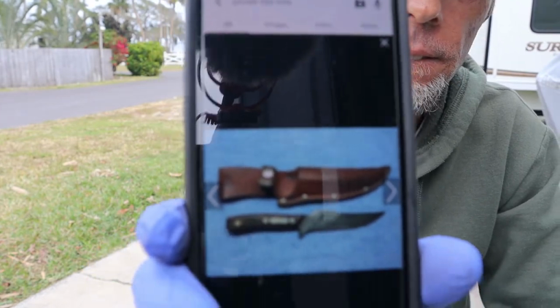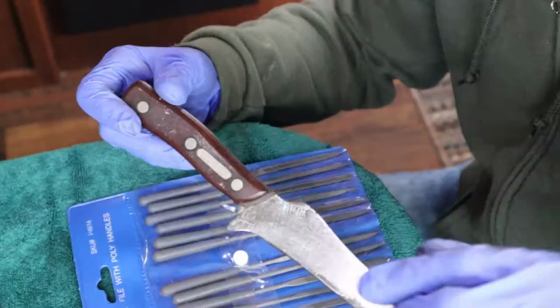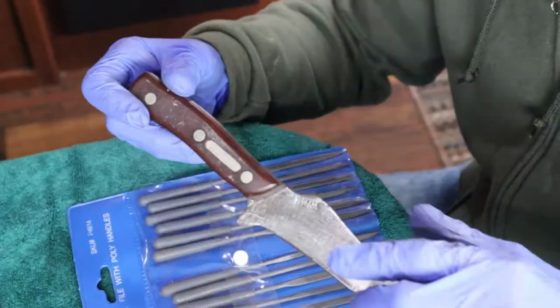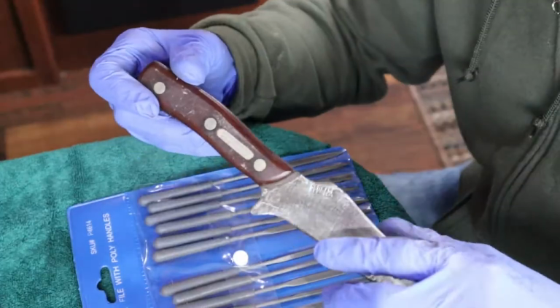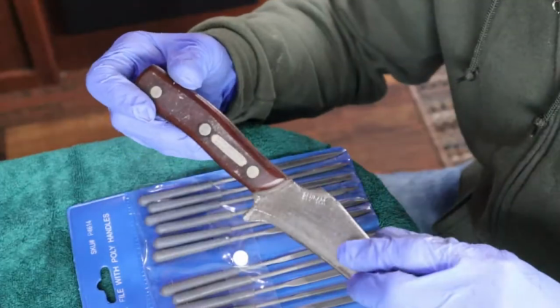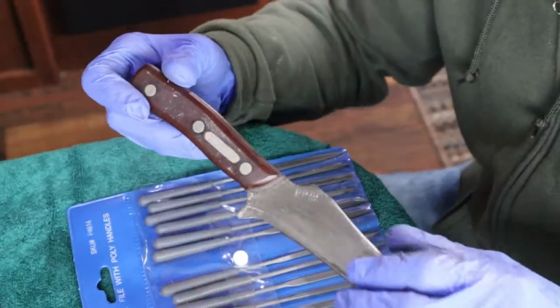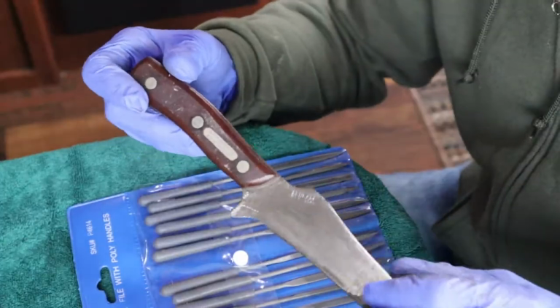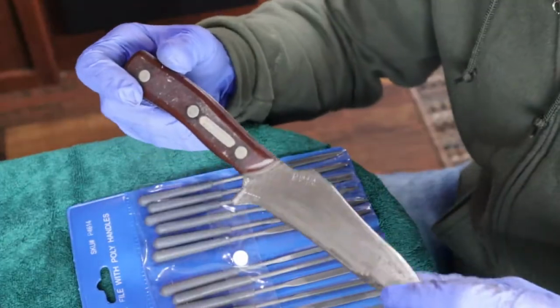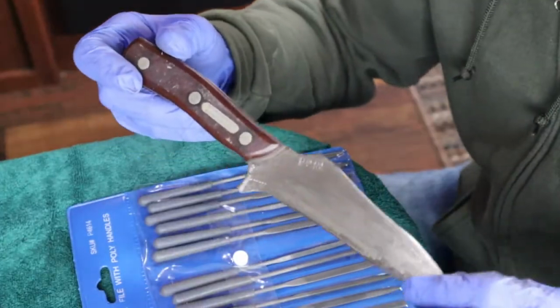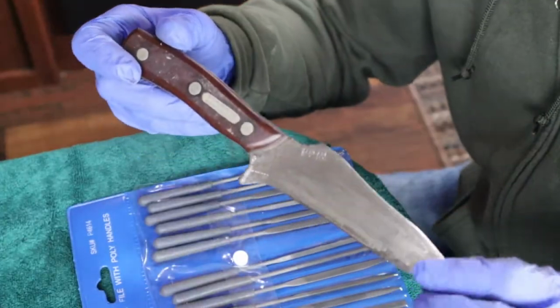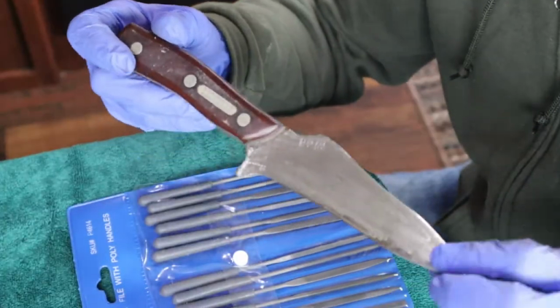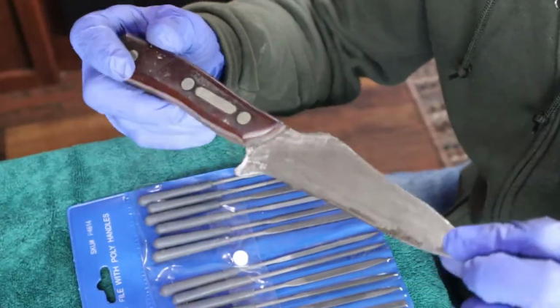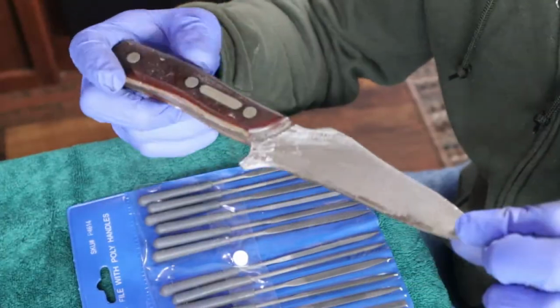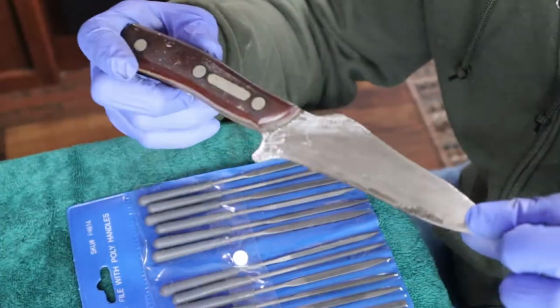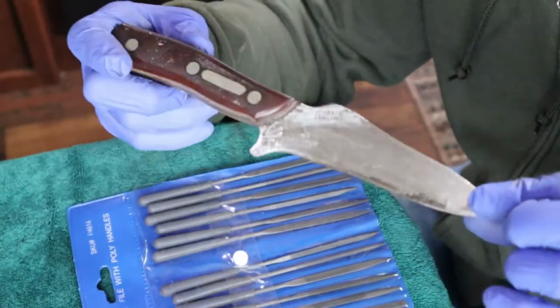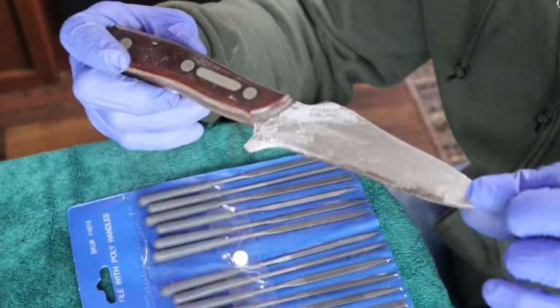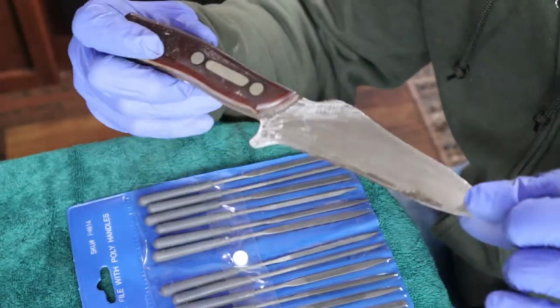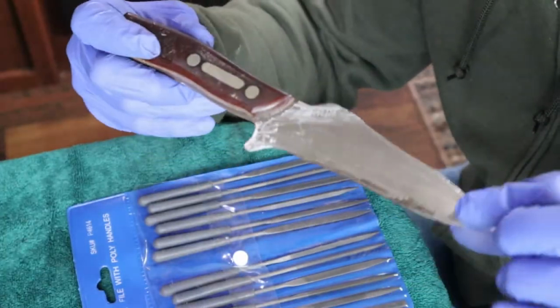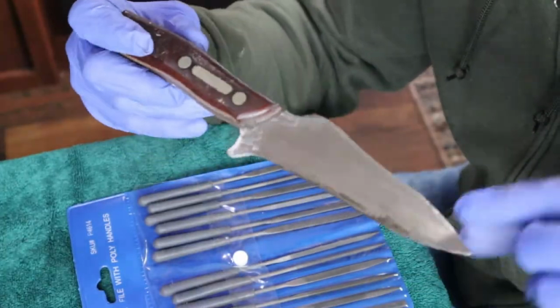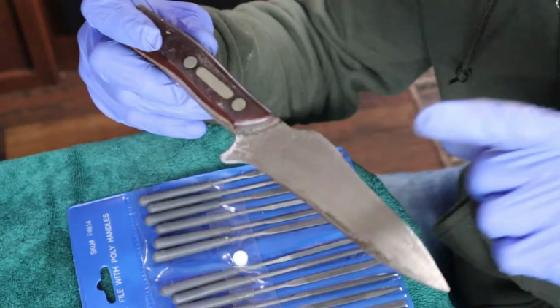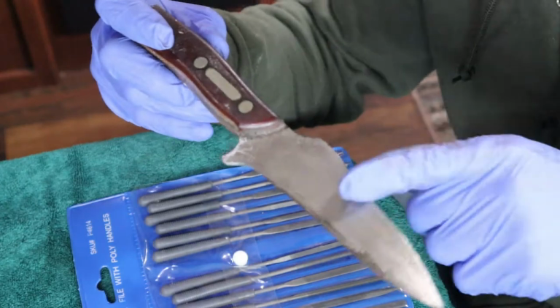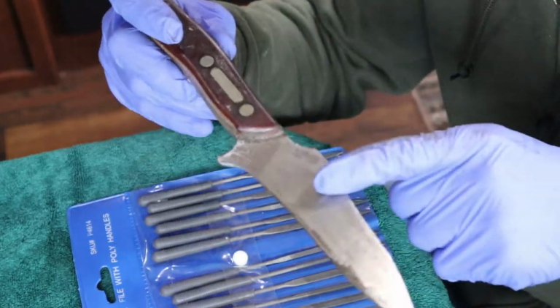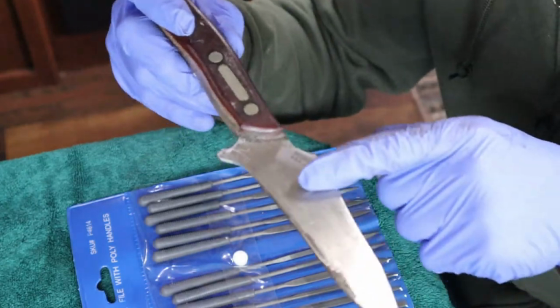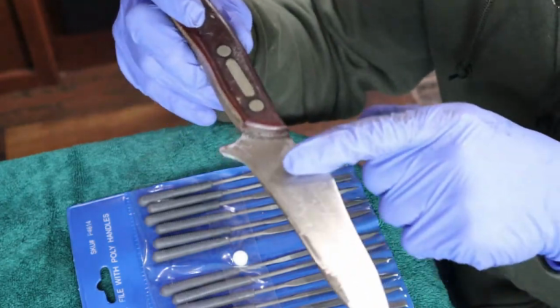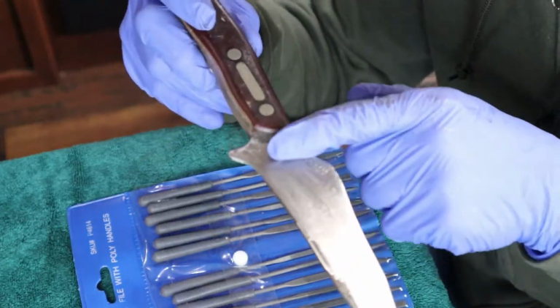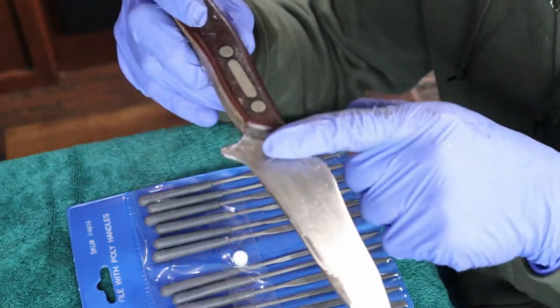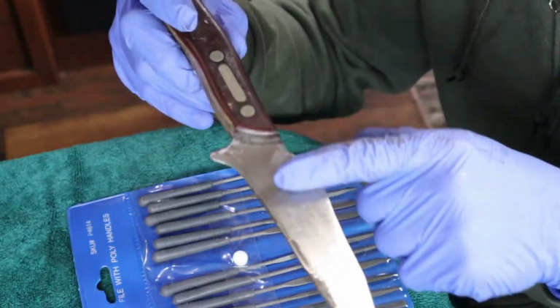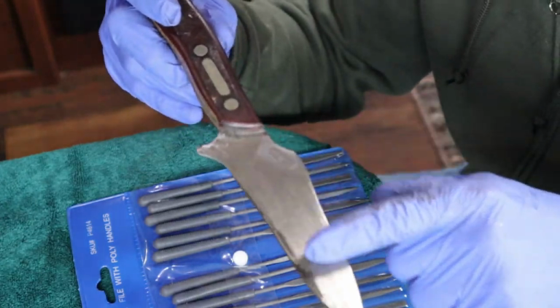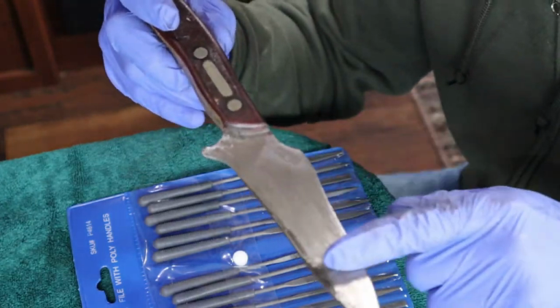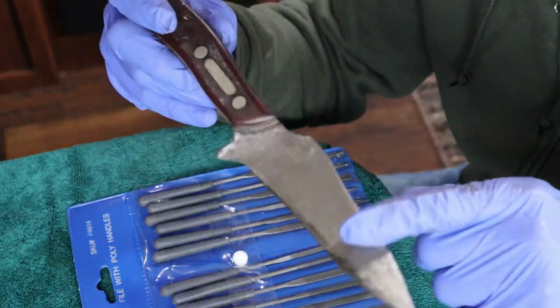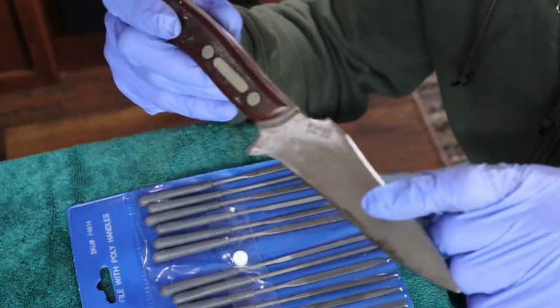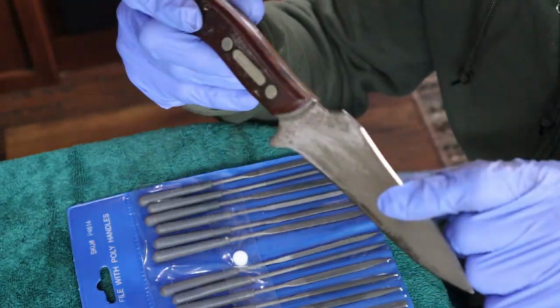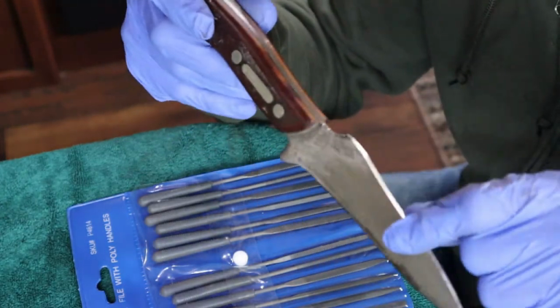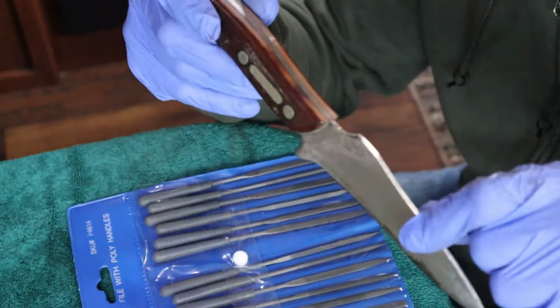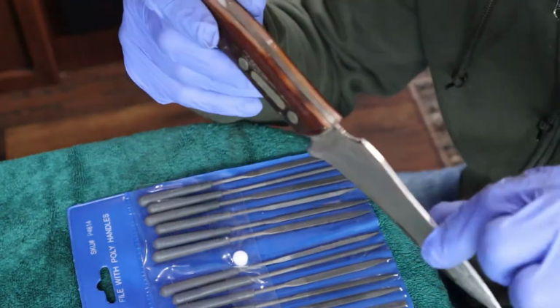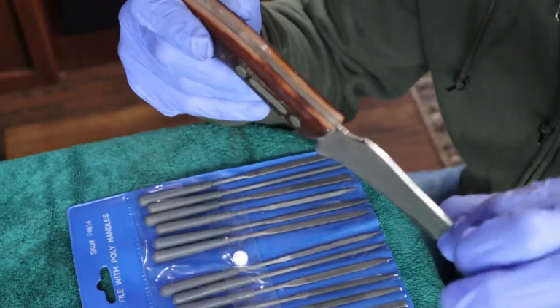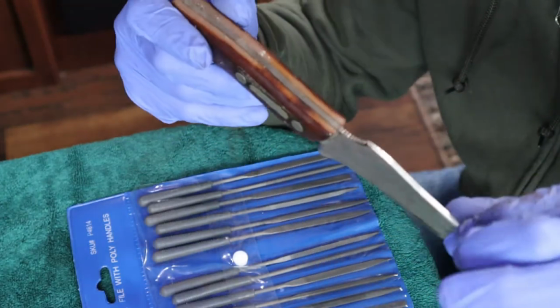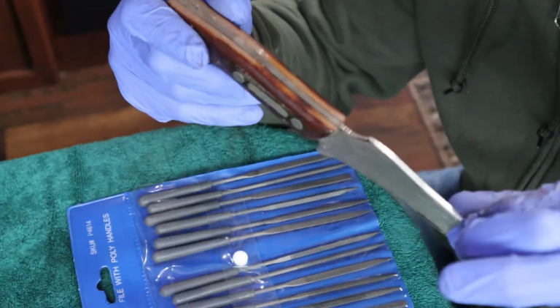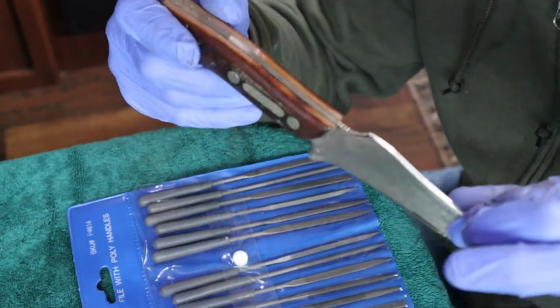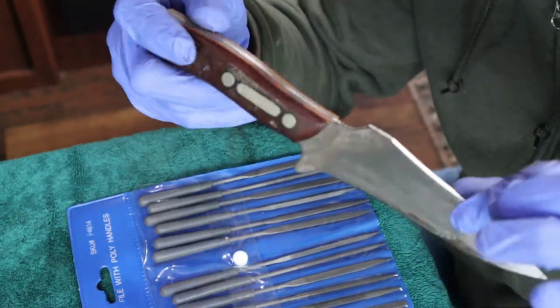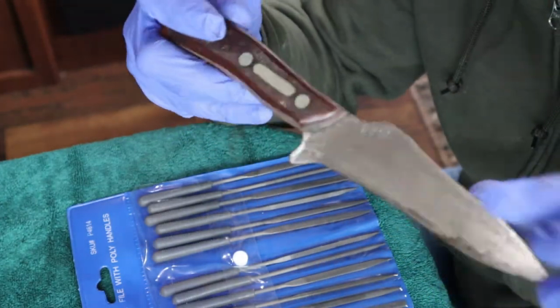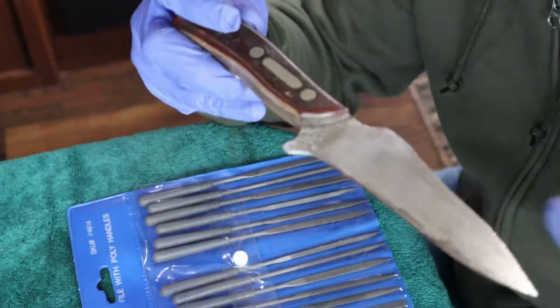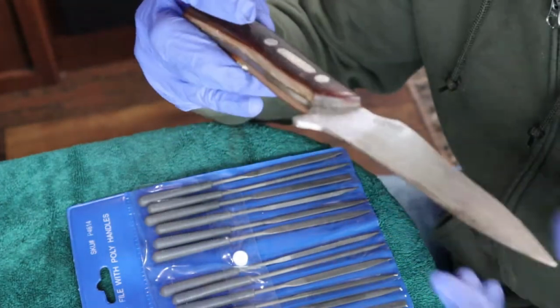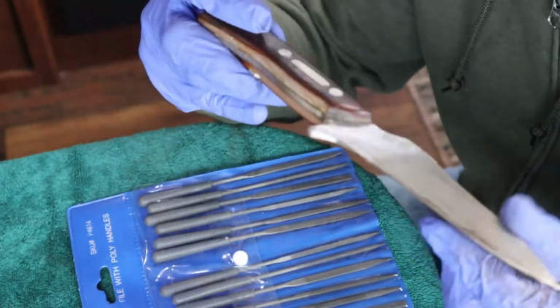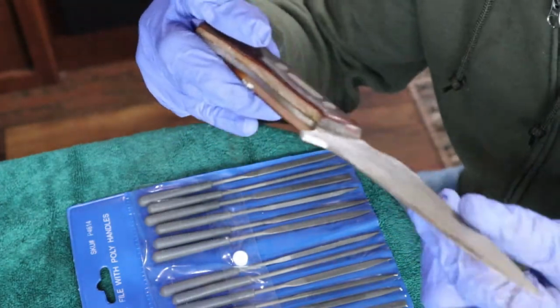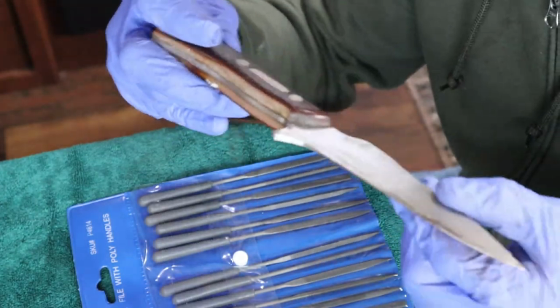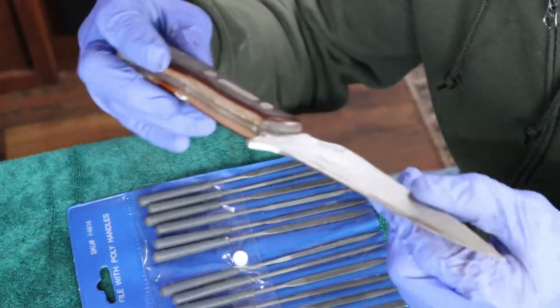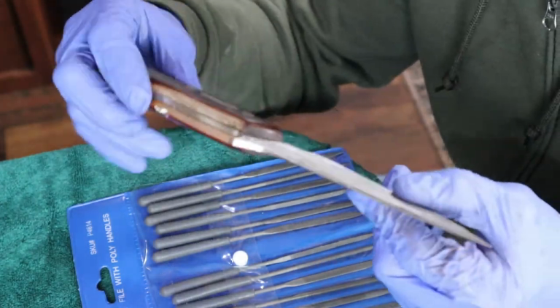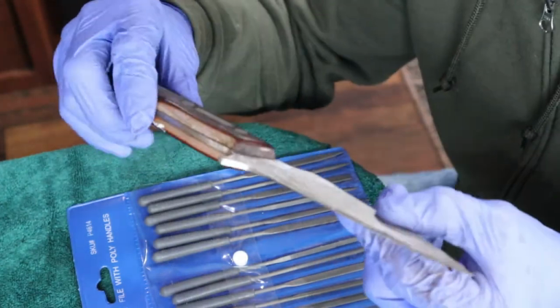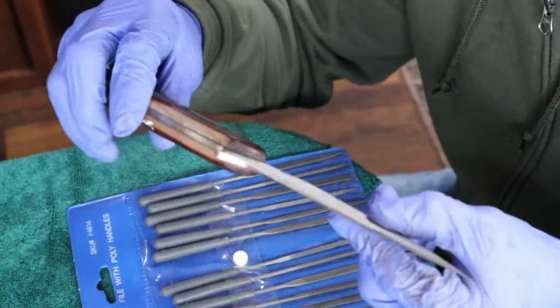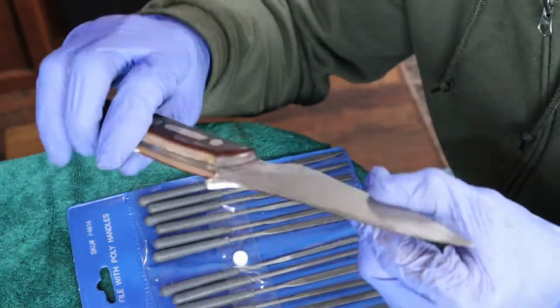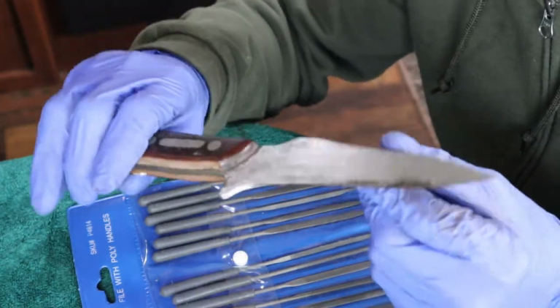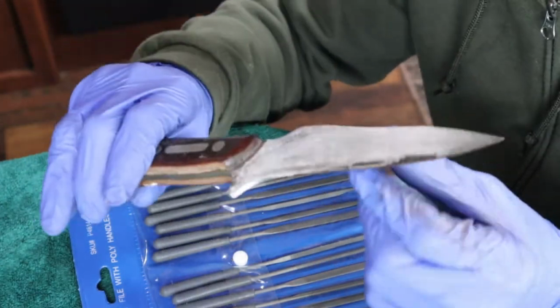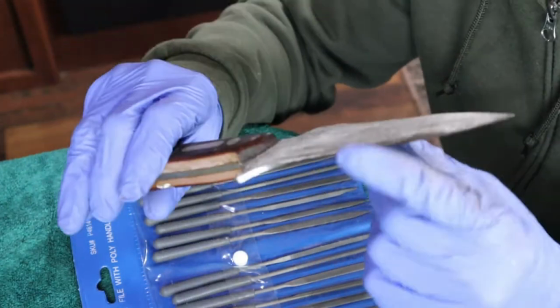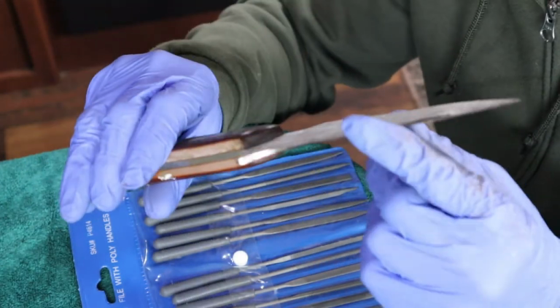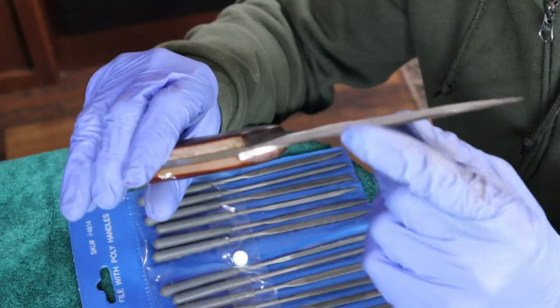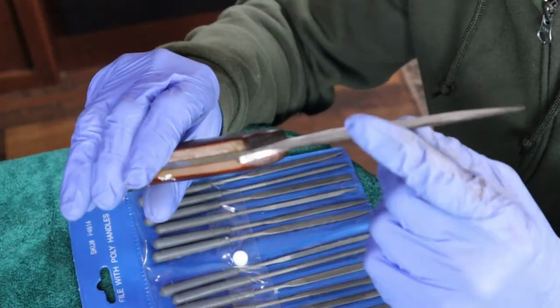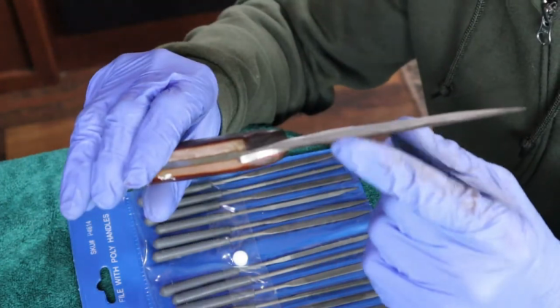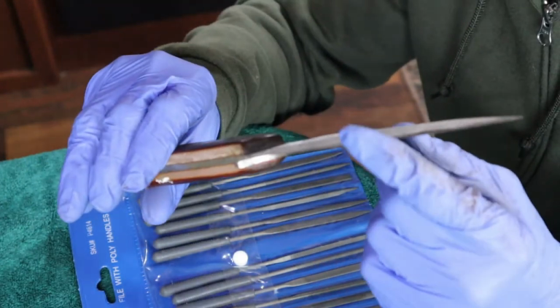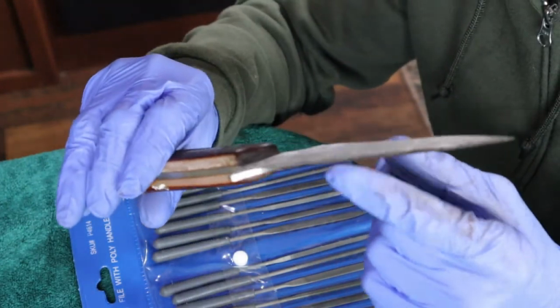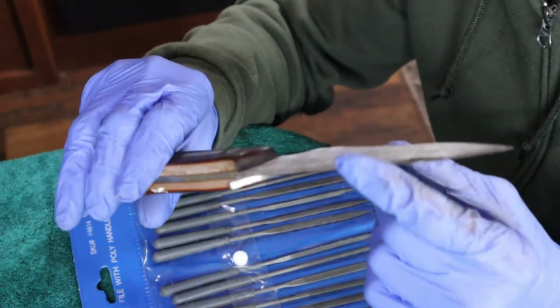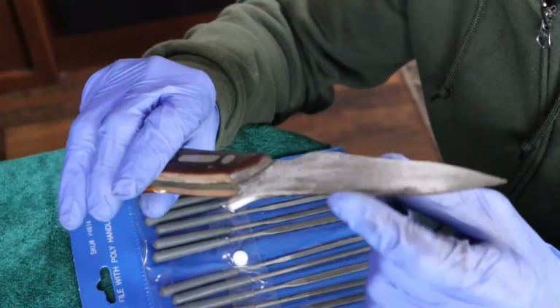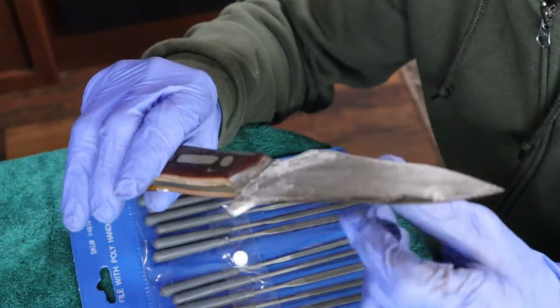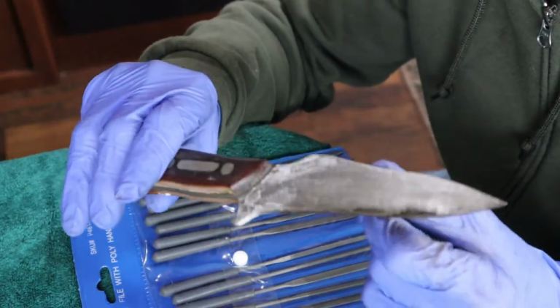Now it's time to get into a little bit of fine tuning on the polish and finish on this blade before we tackle the sharpening edge.